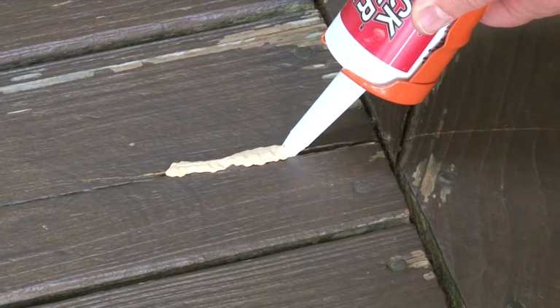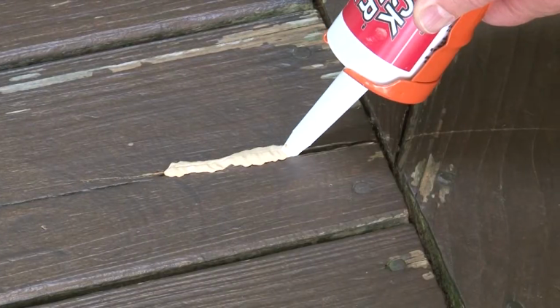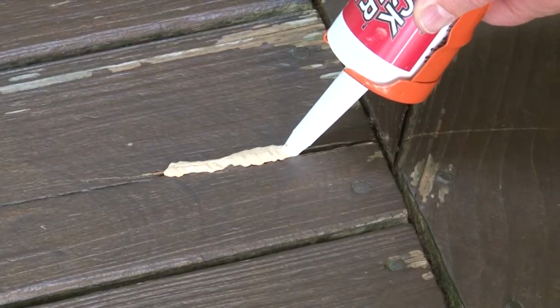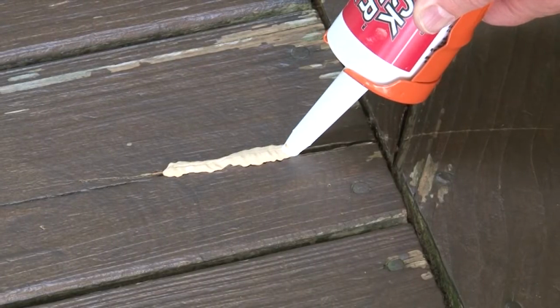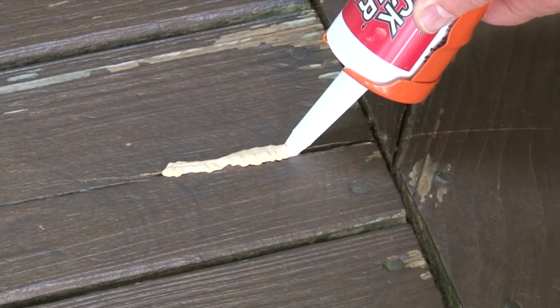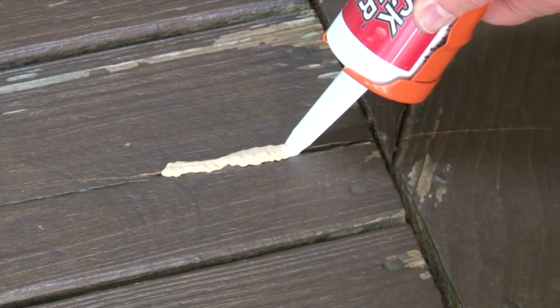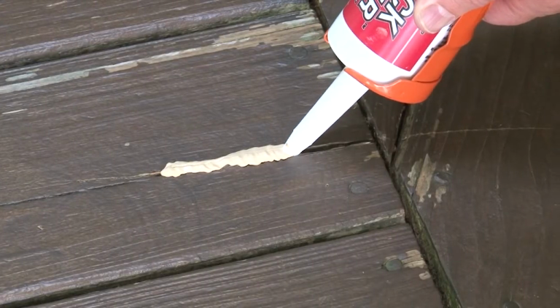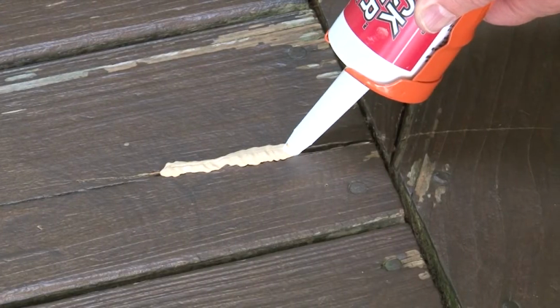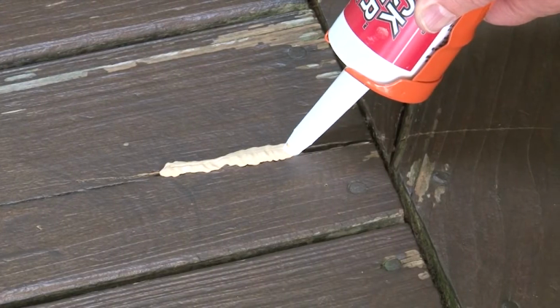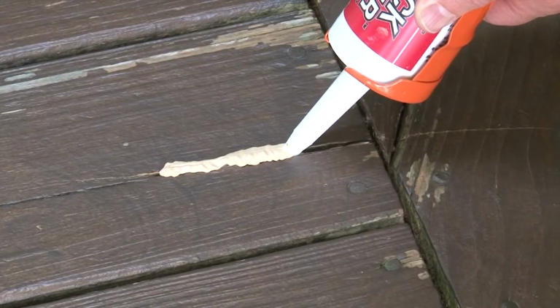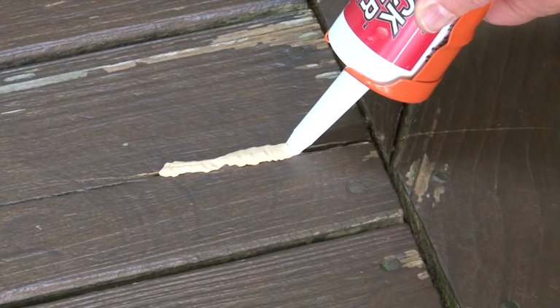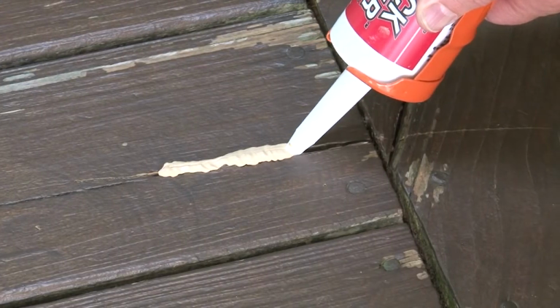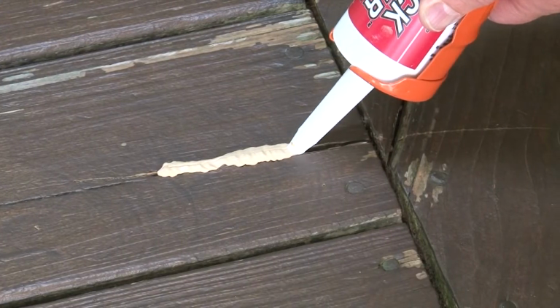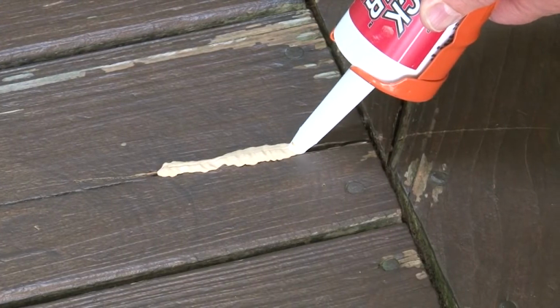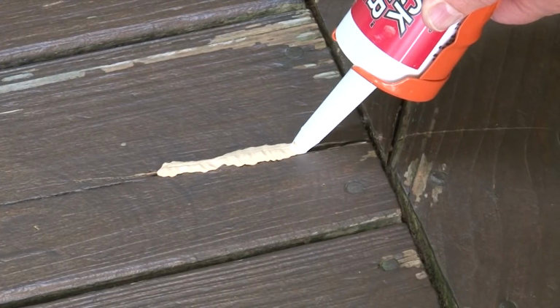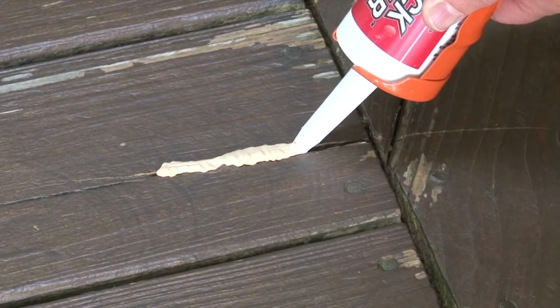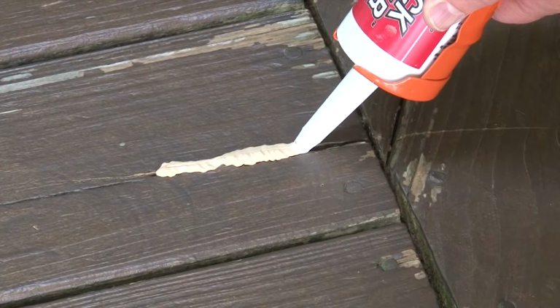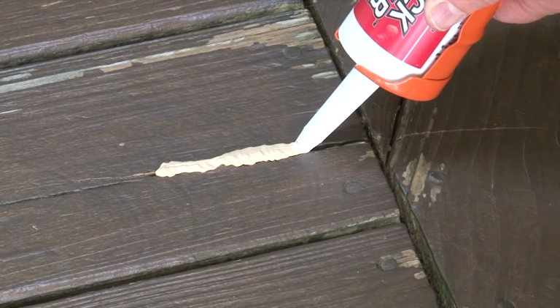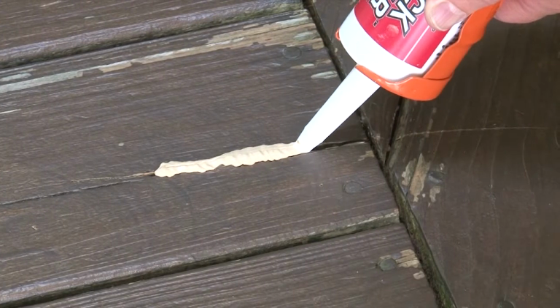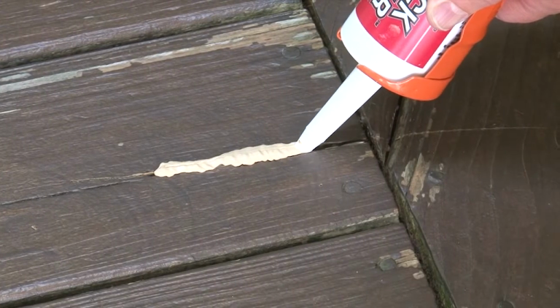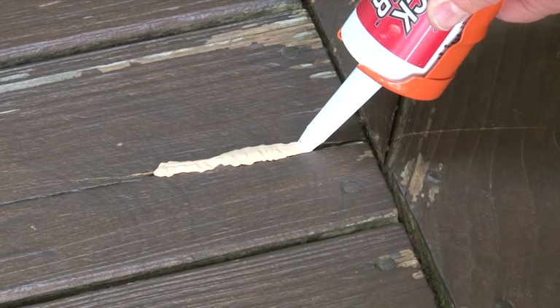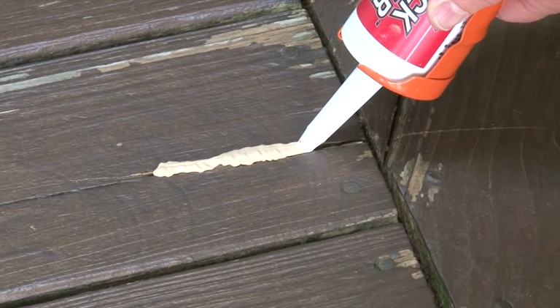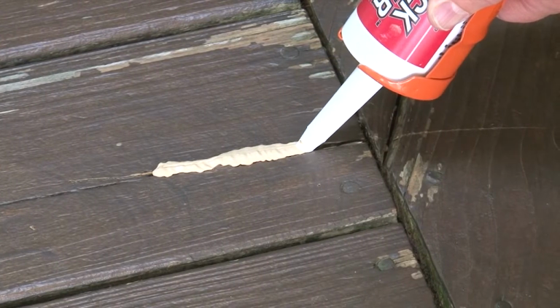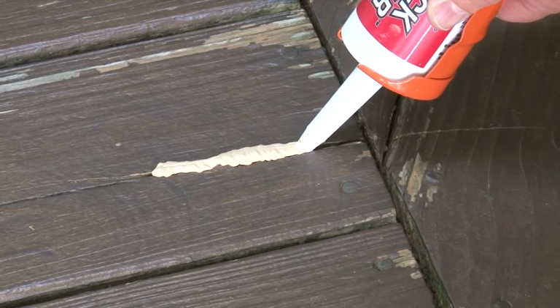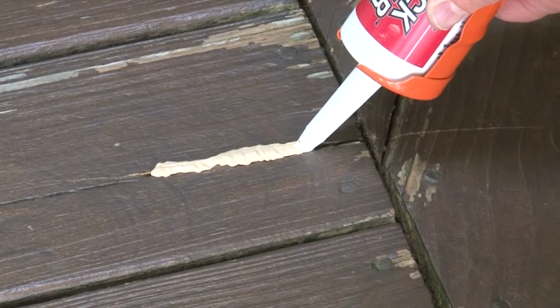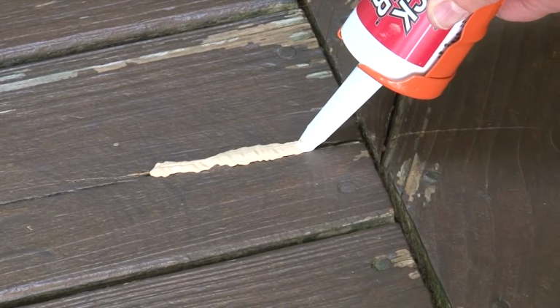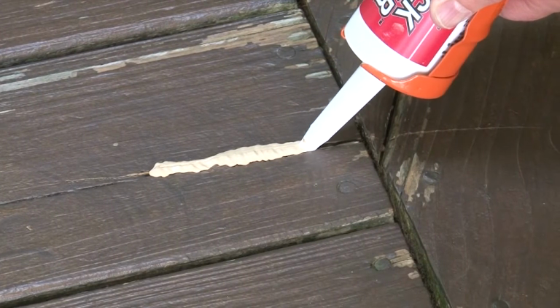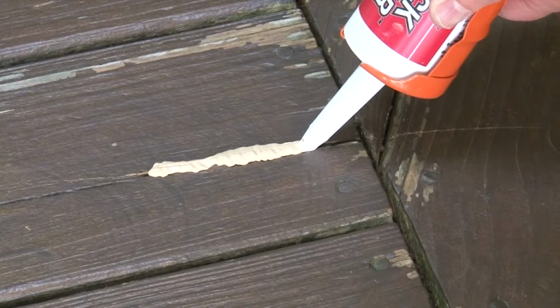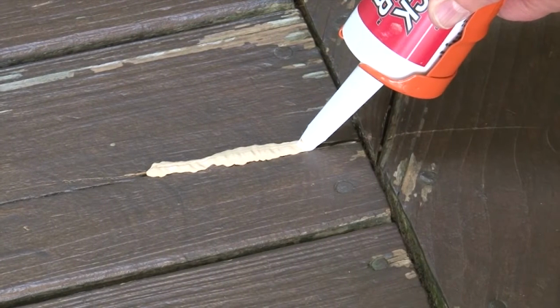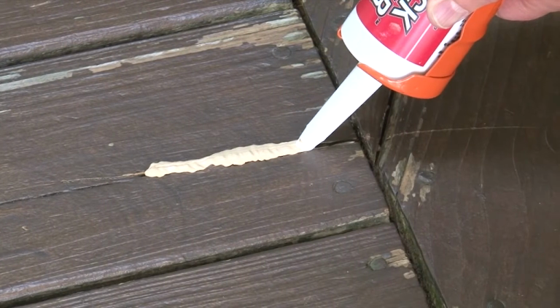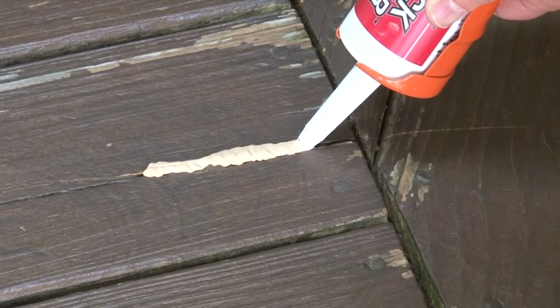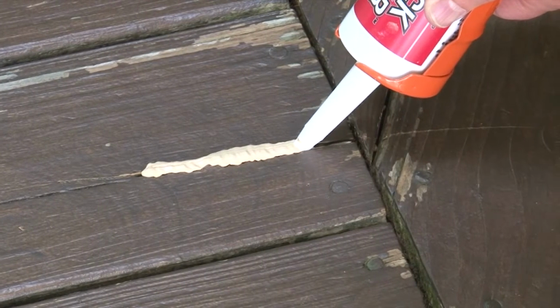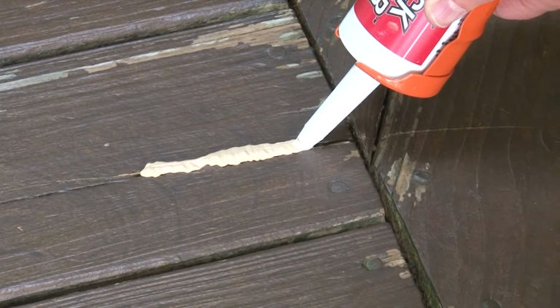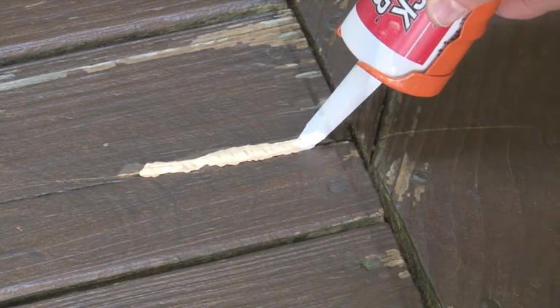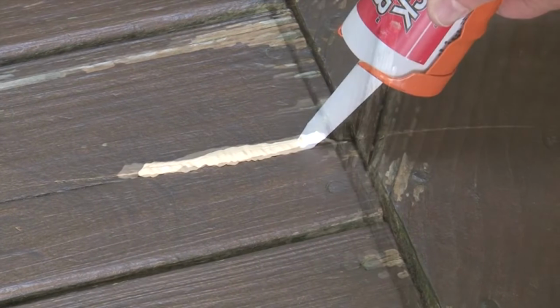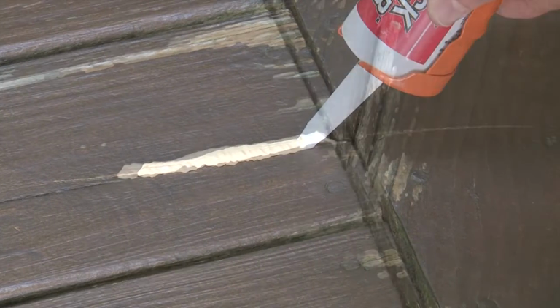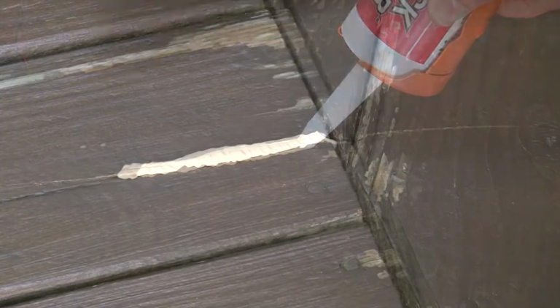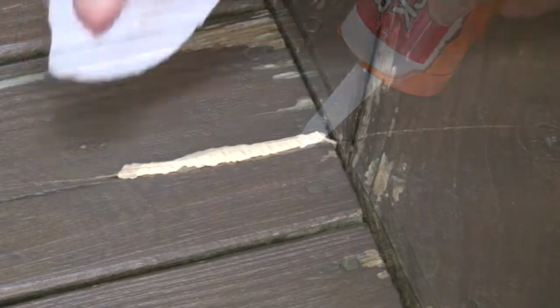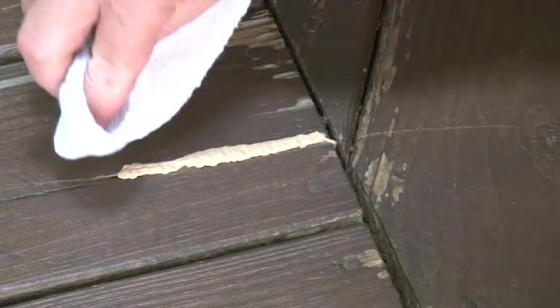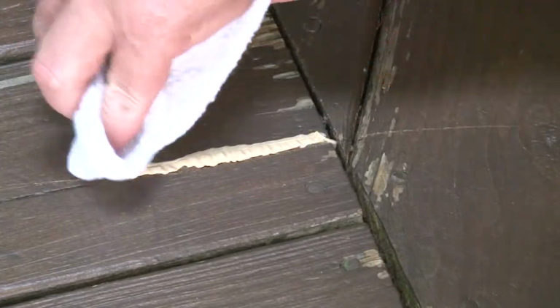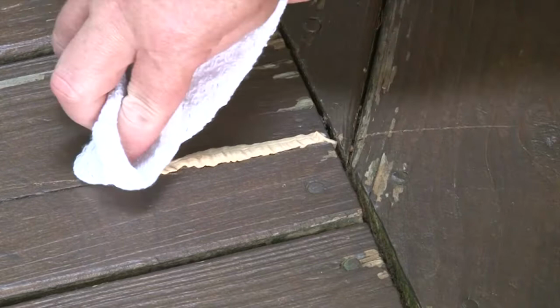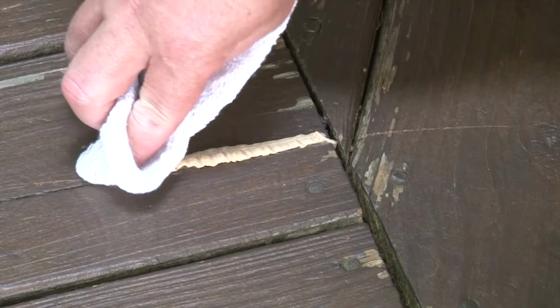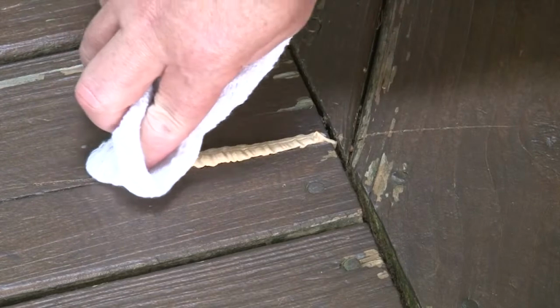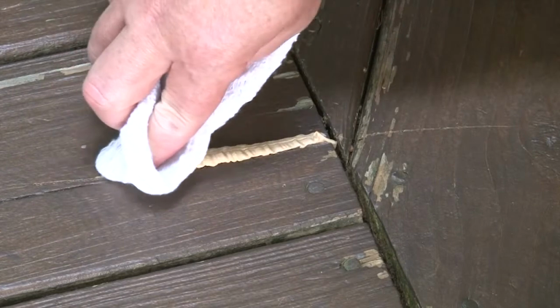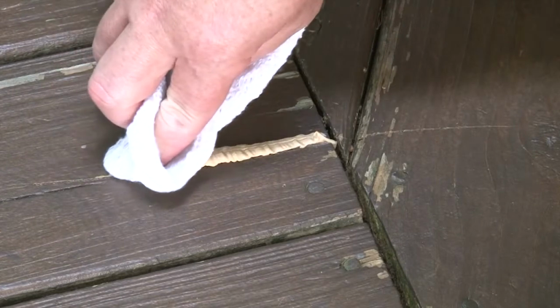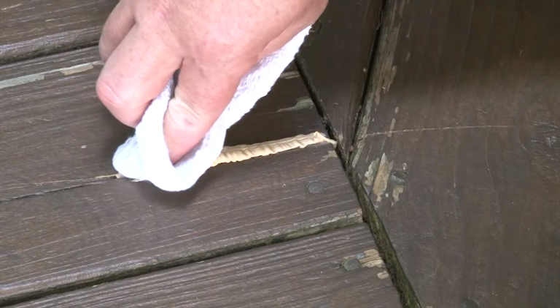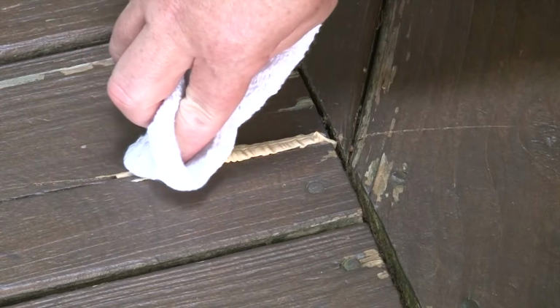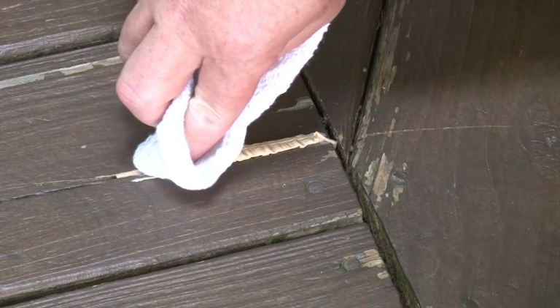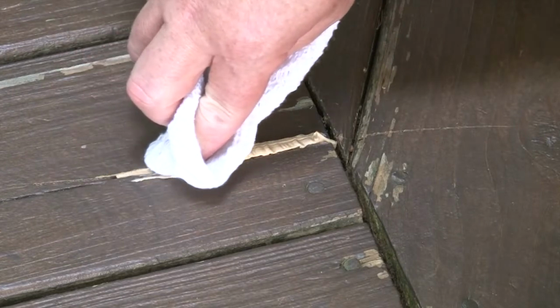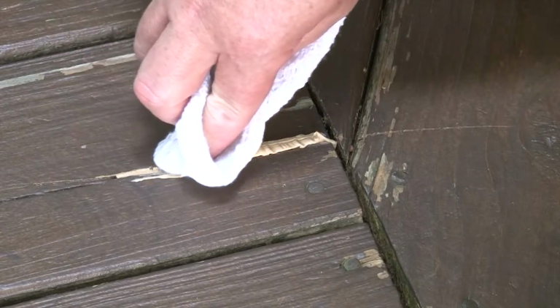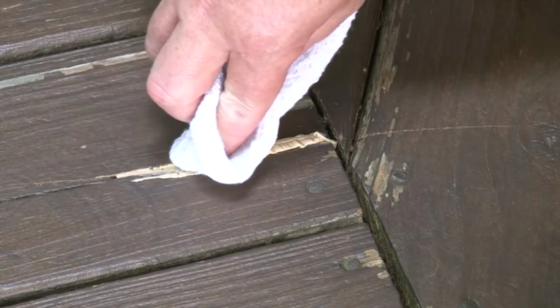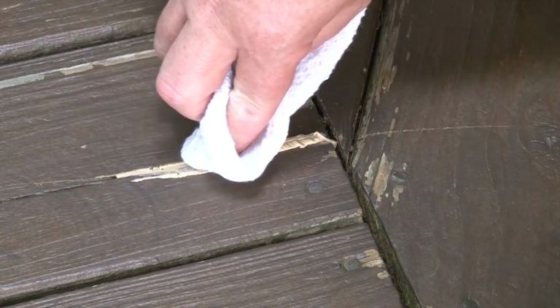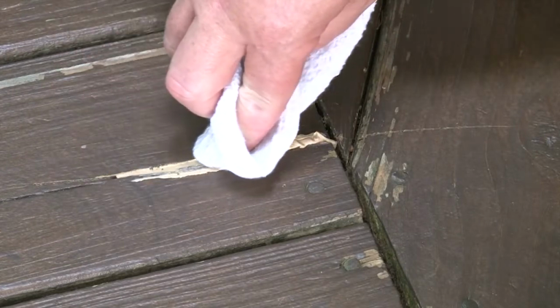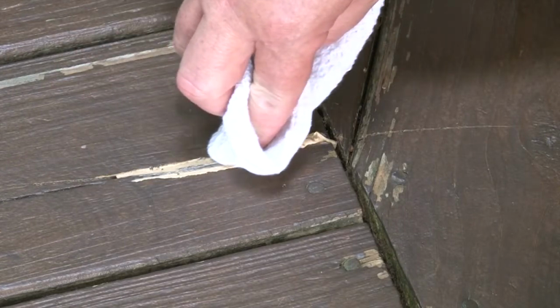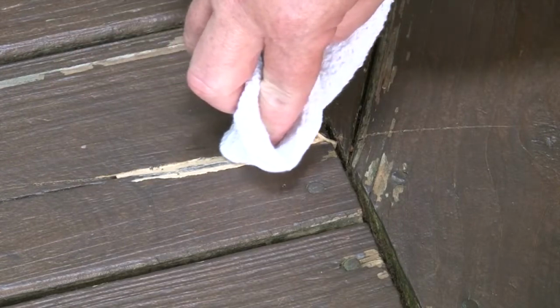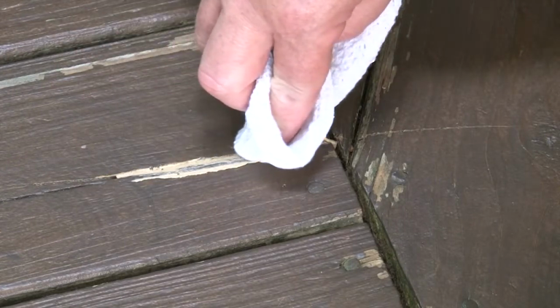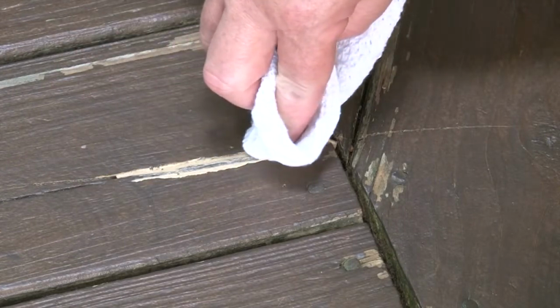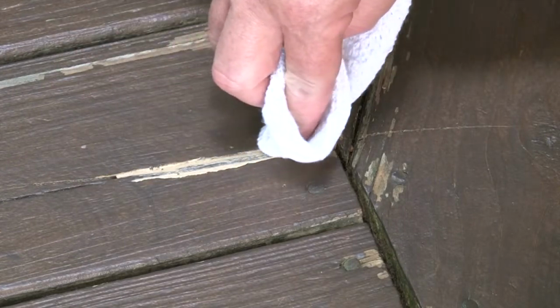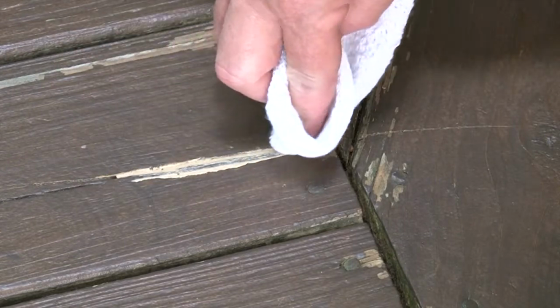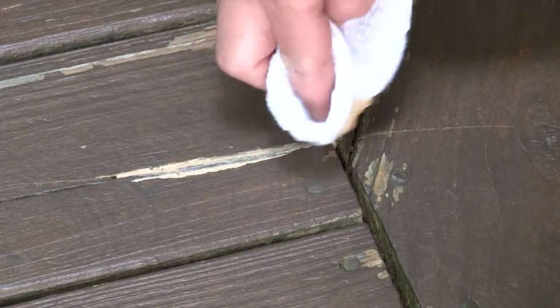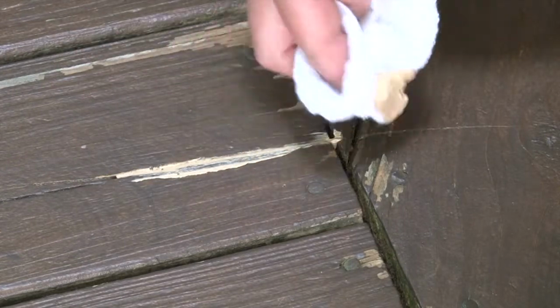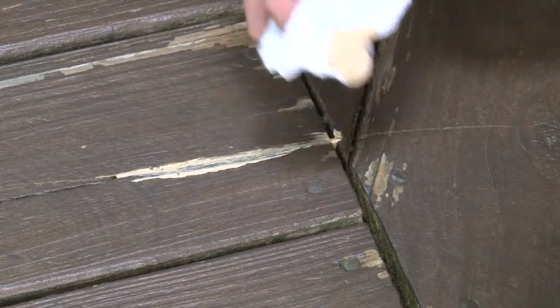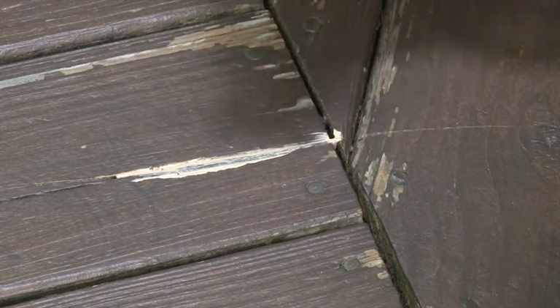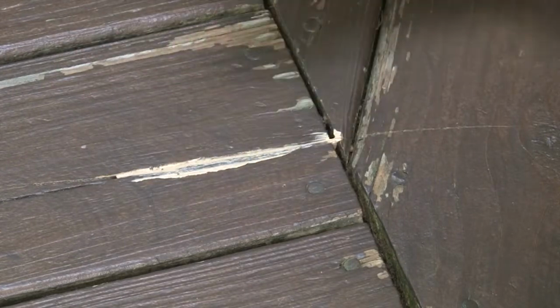Simply push the Restore Crack Filler into the cracks using a standard caulking gun, wipe away the excess, and allow it to dry.